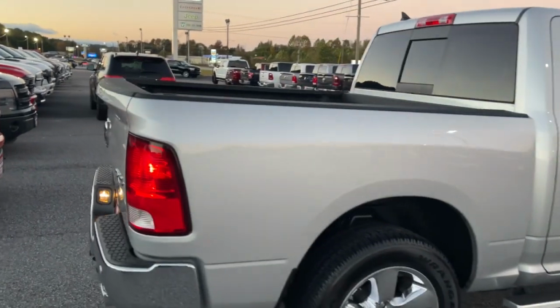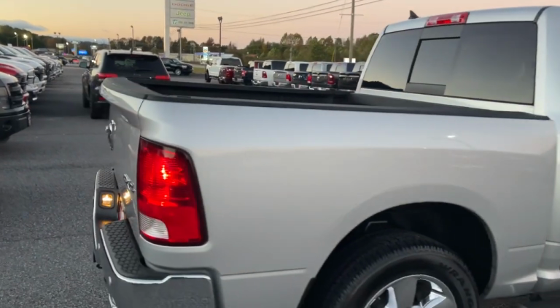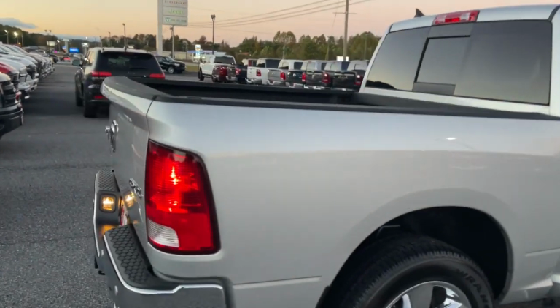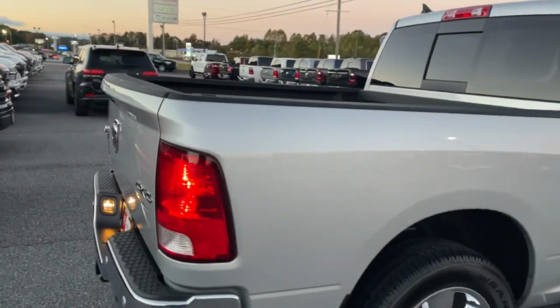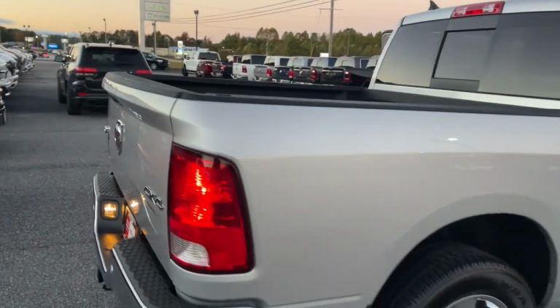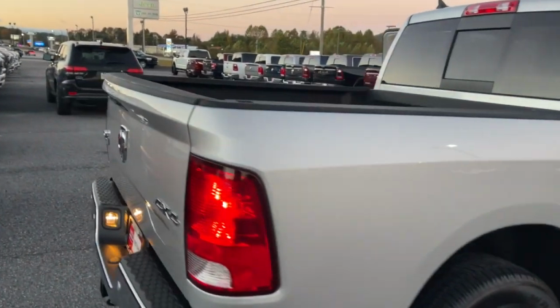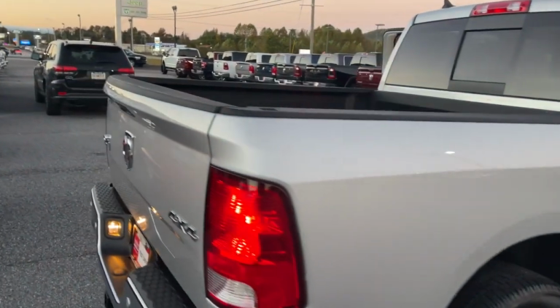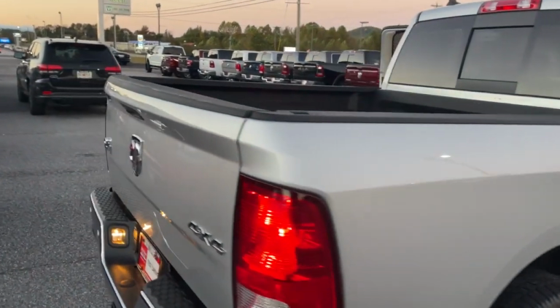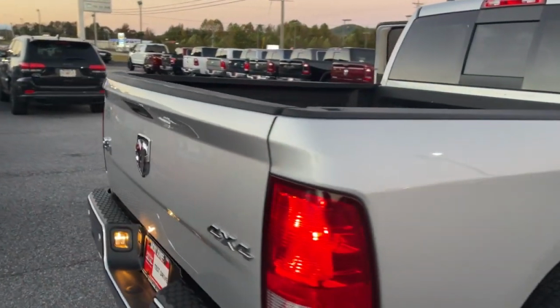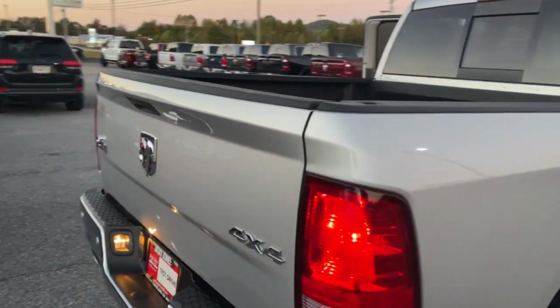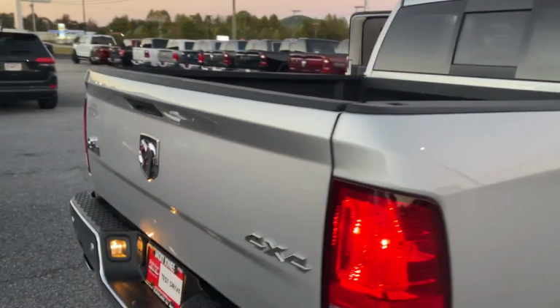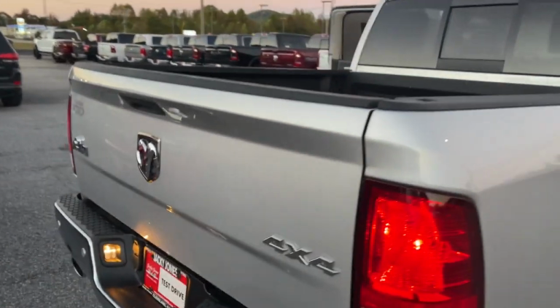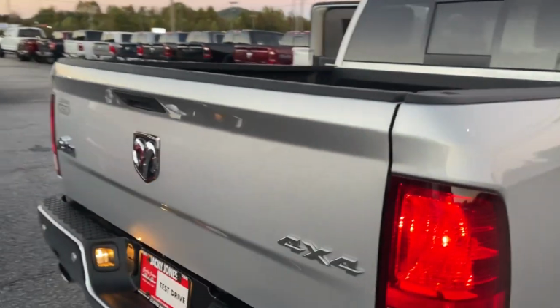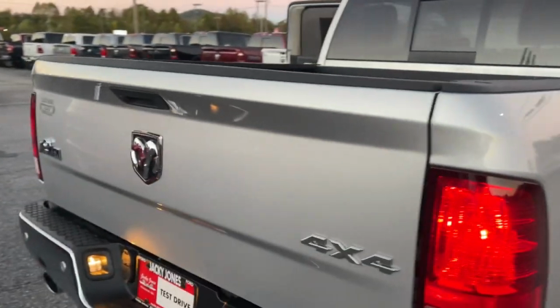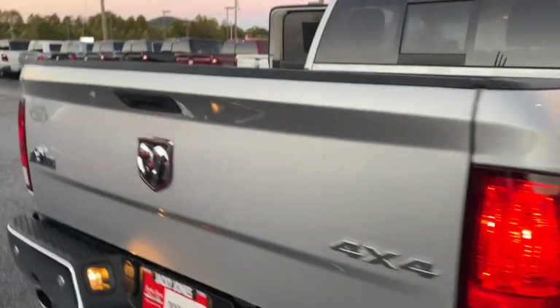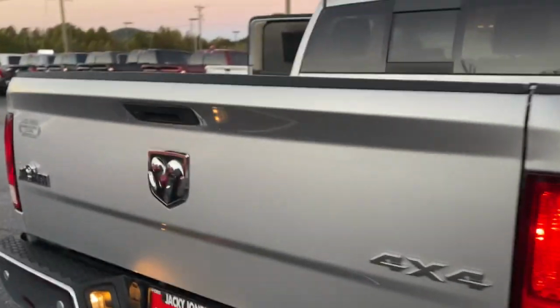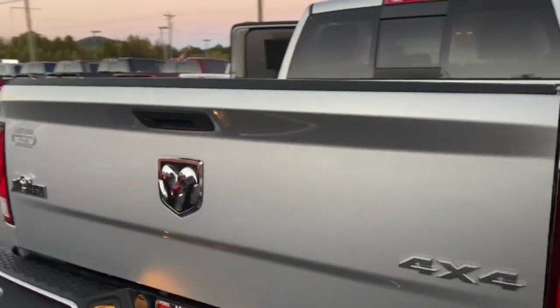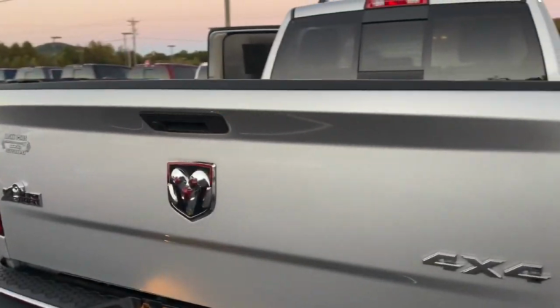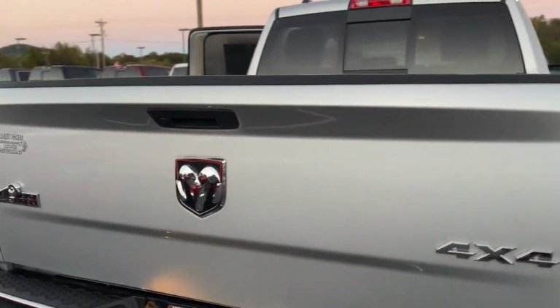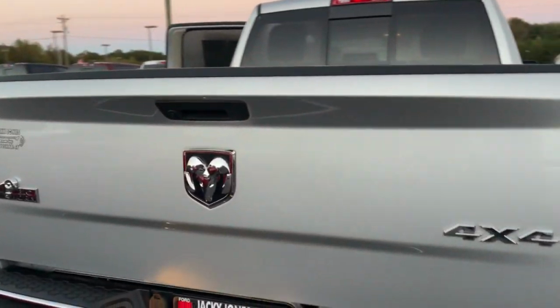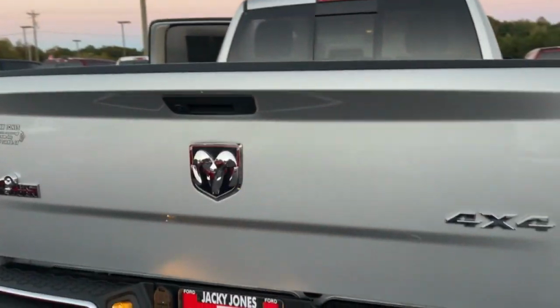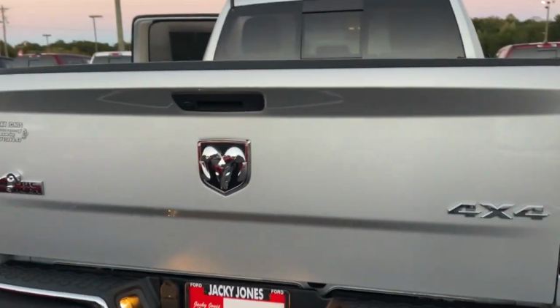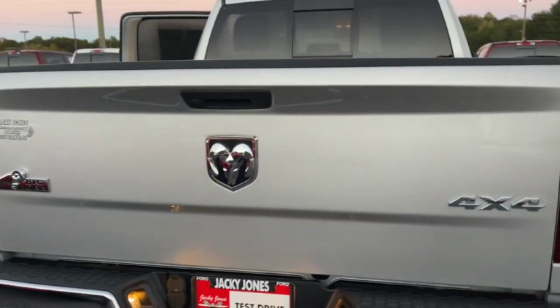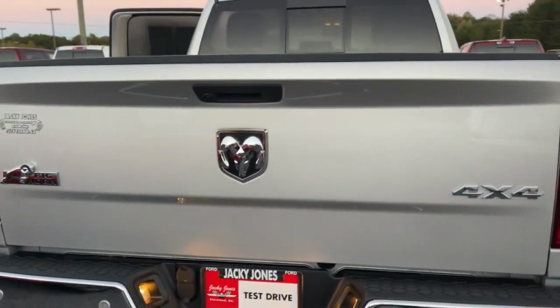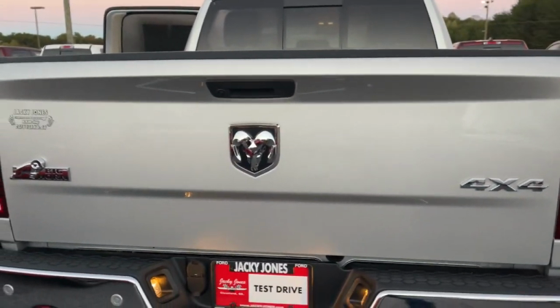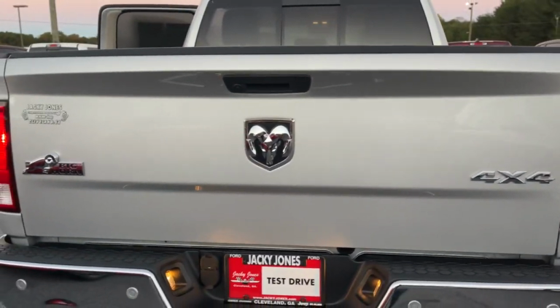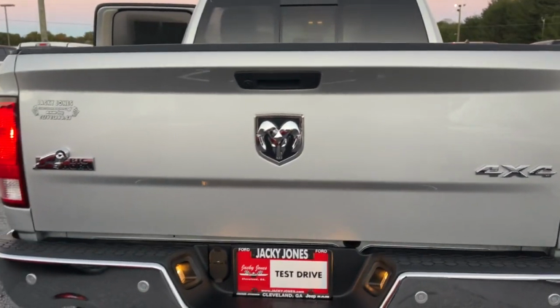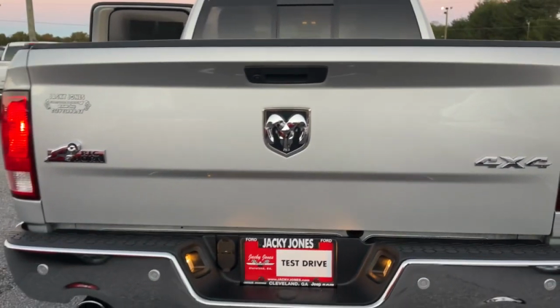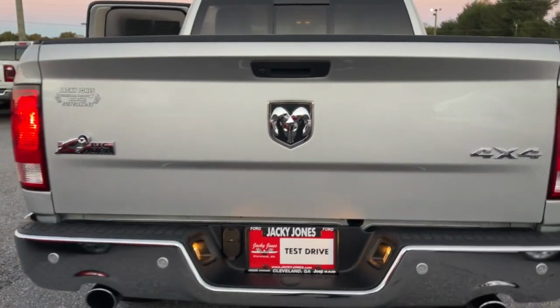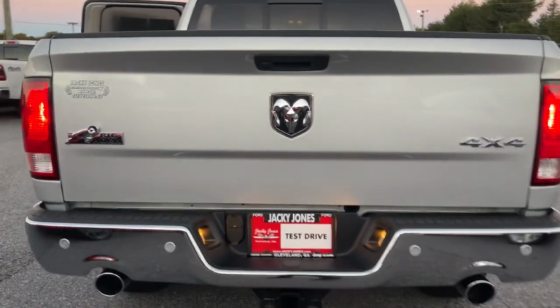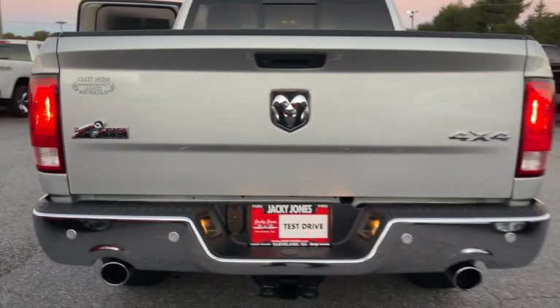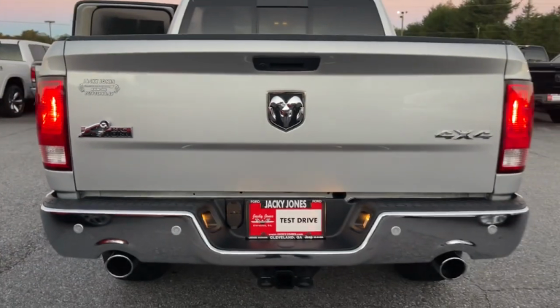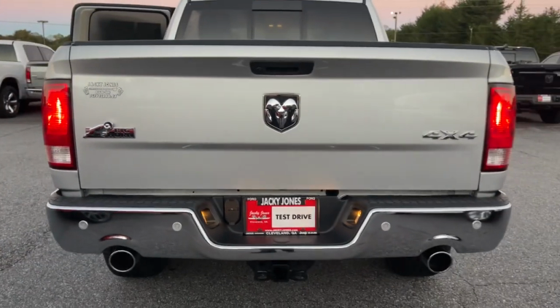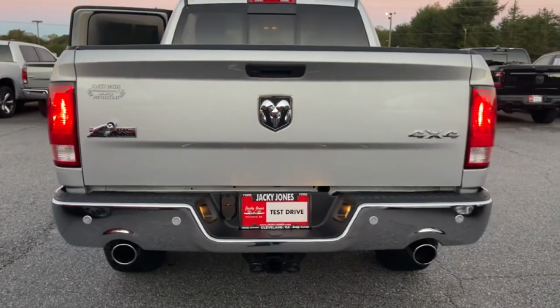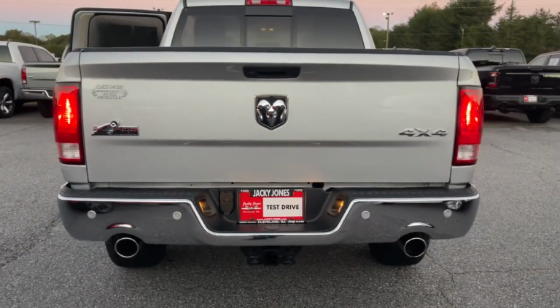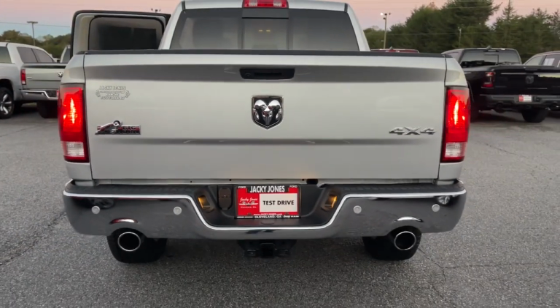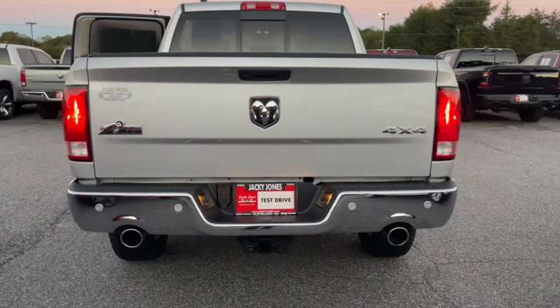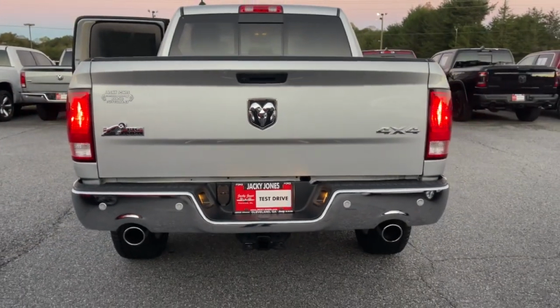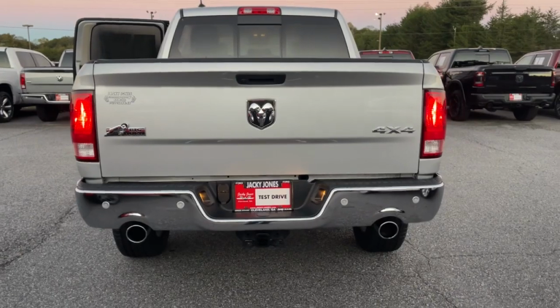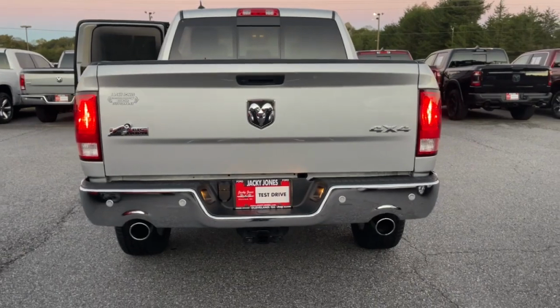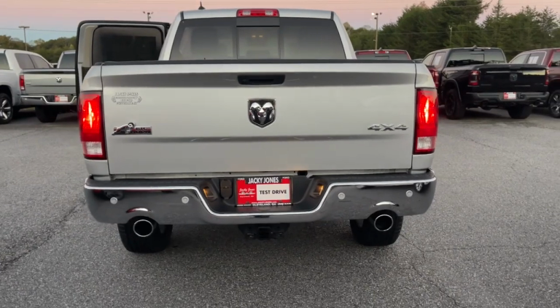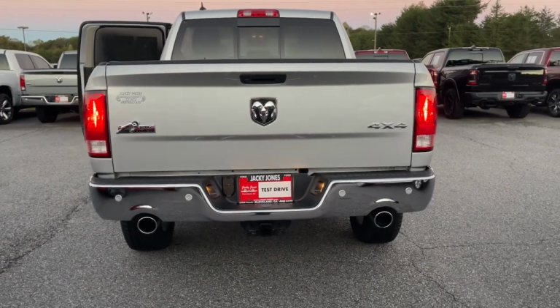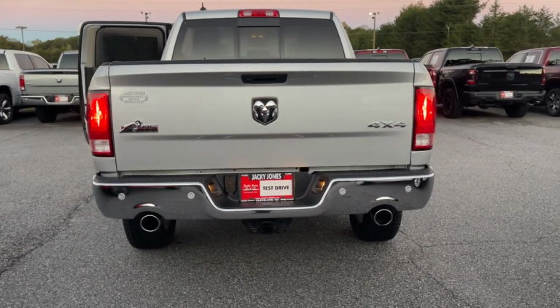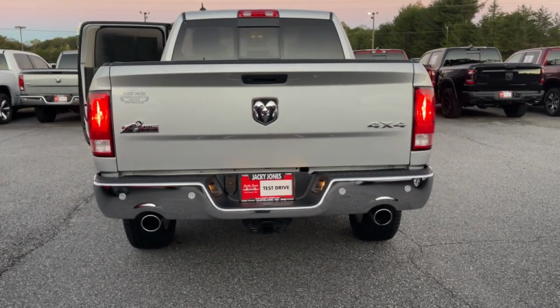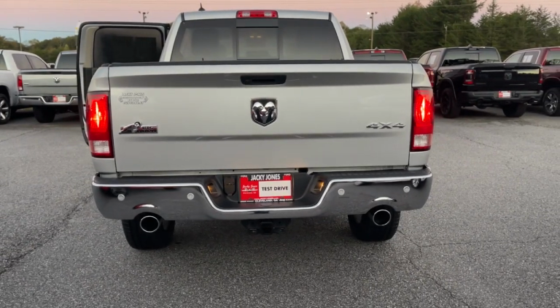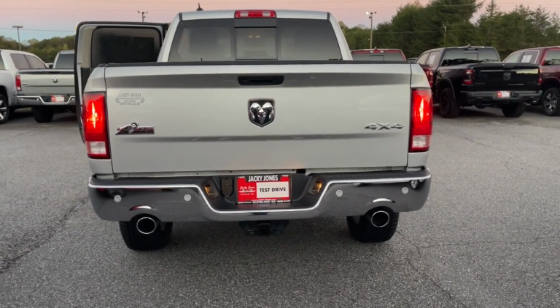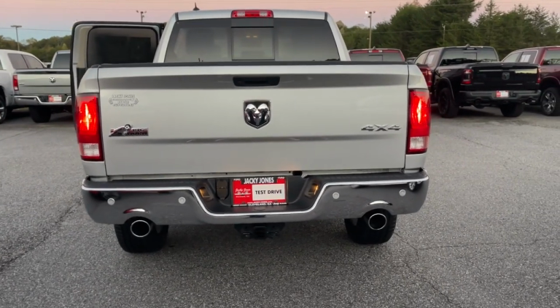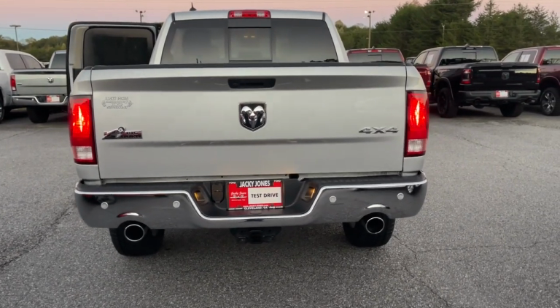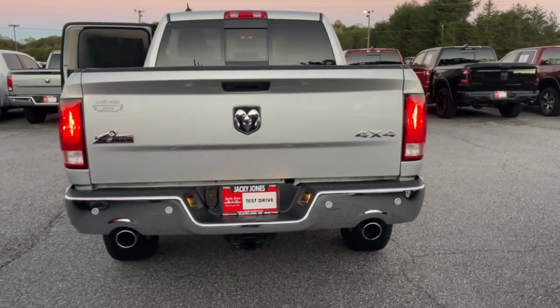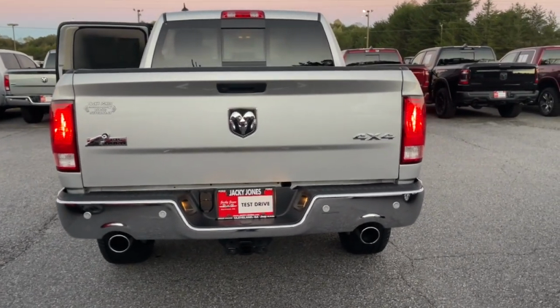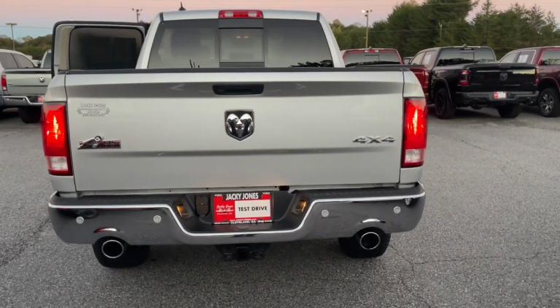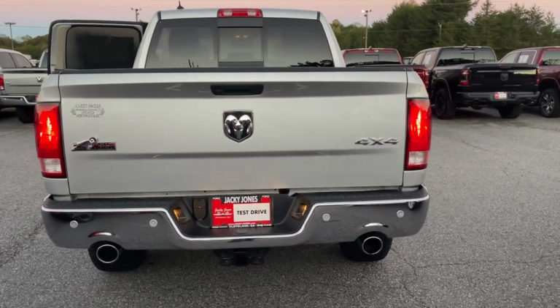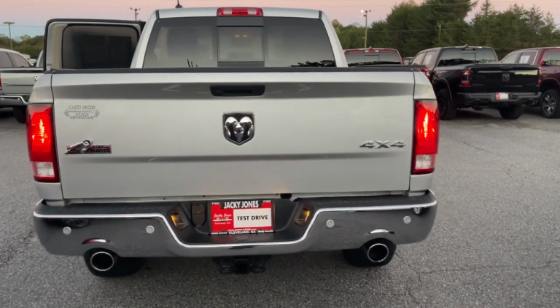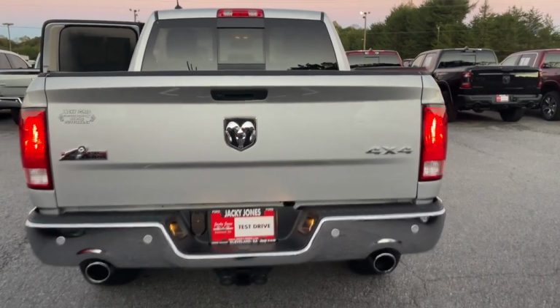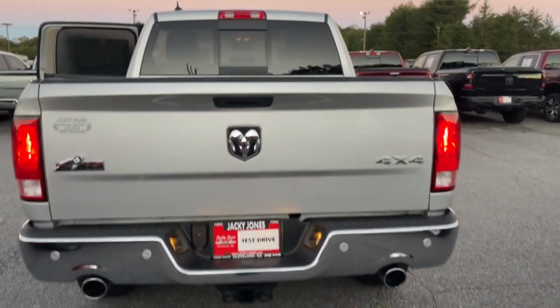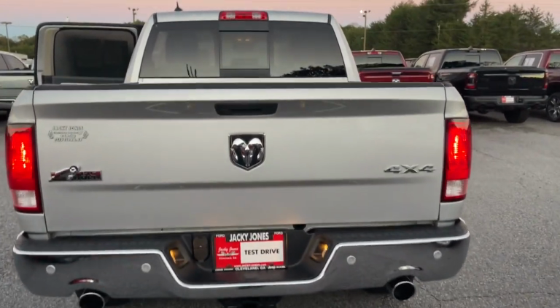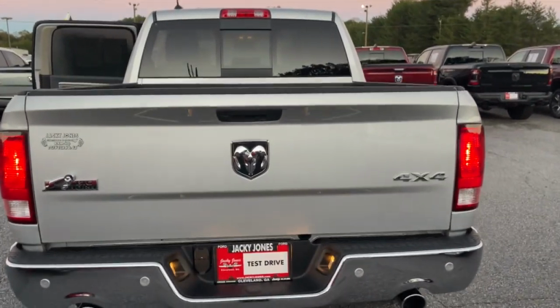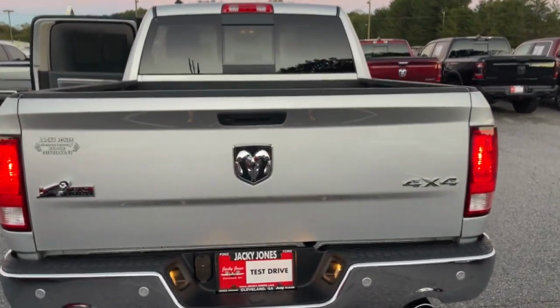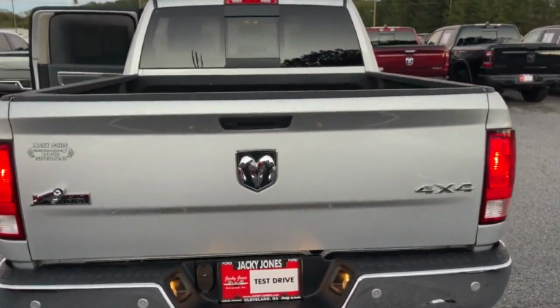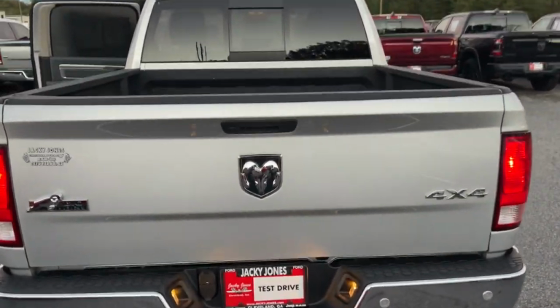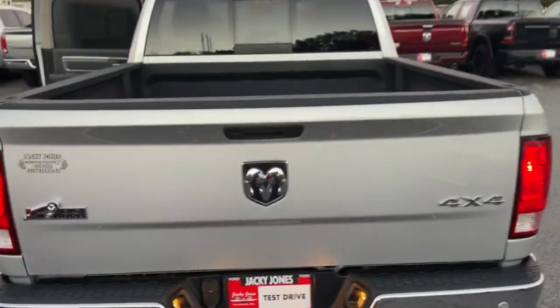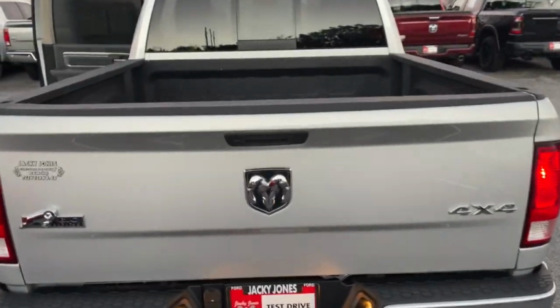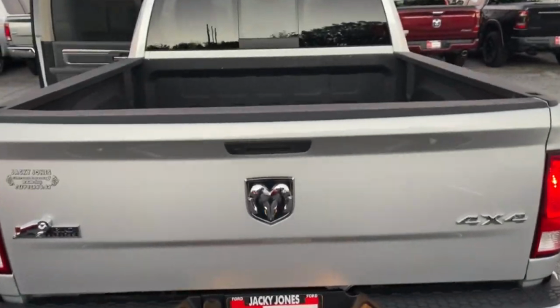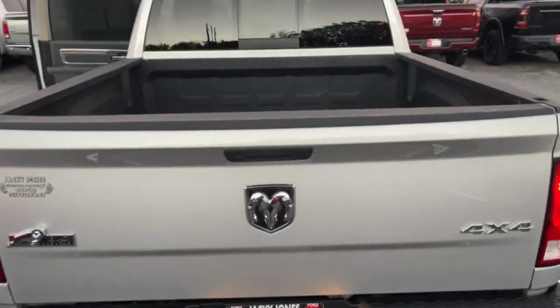Keyless entry, backup camera, four-wheel drive, satellite radio, heated mirrors, chrome wheels.